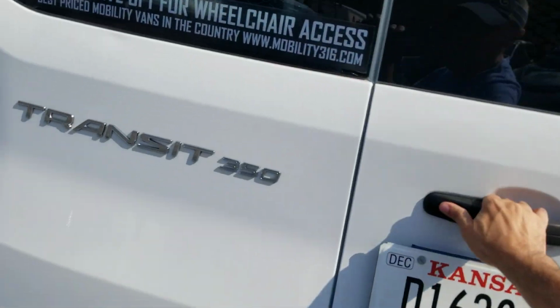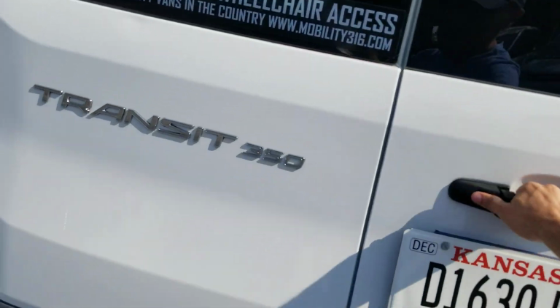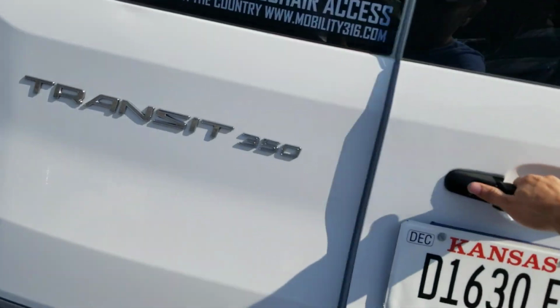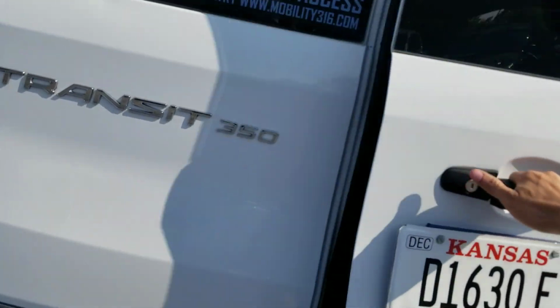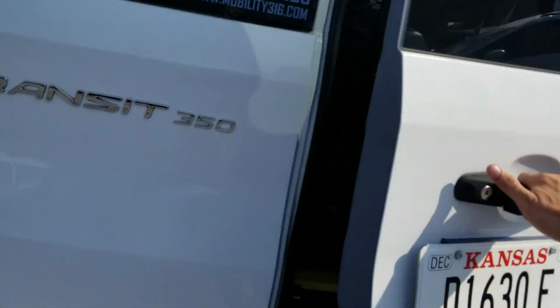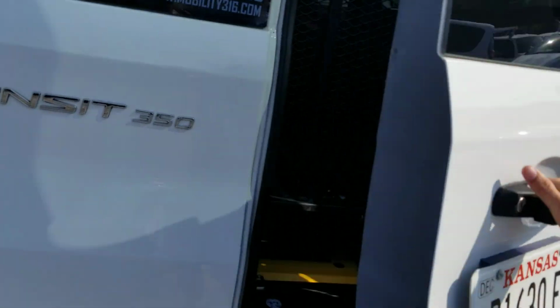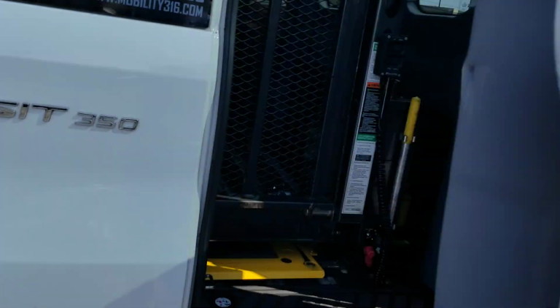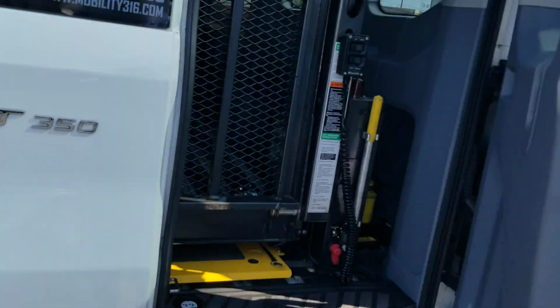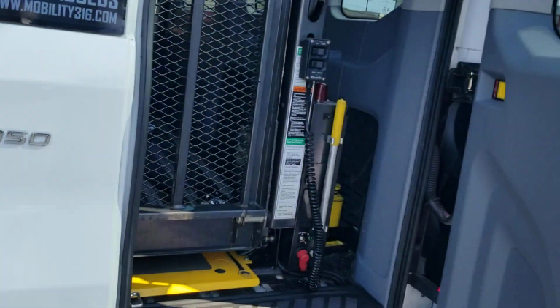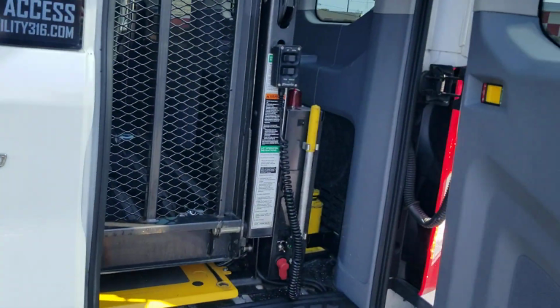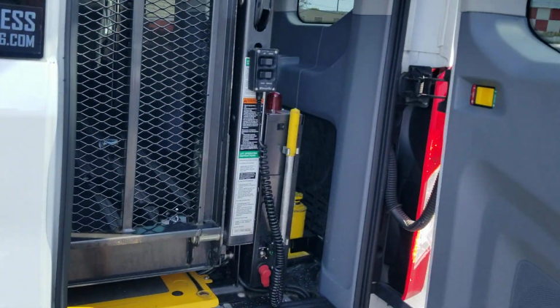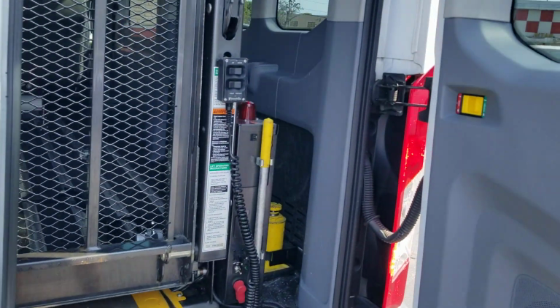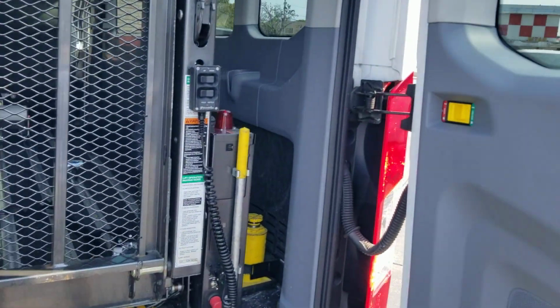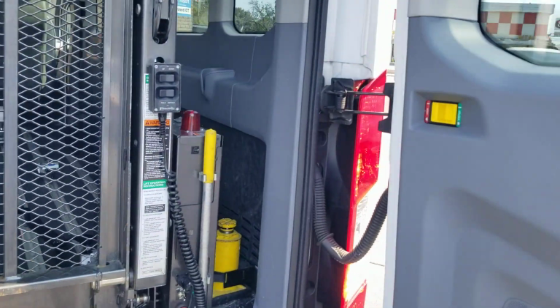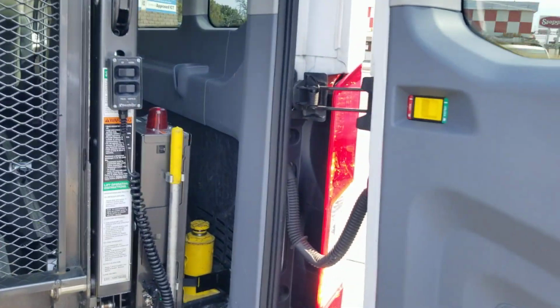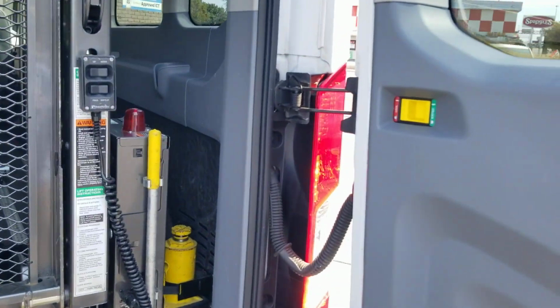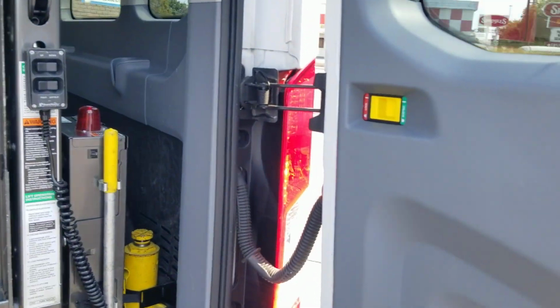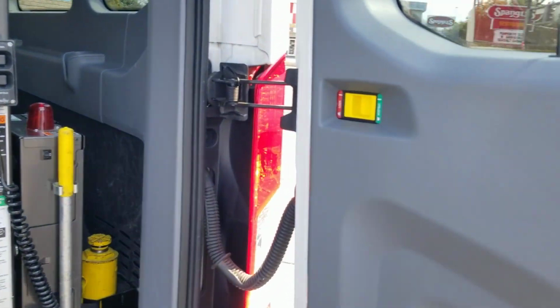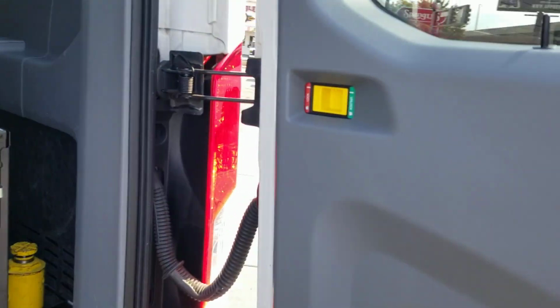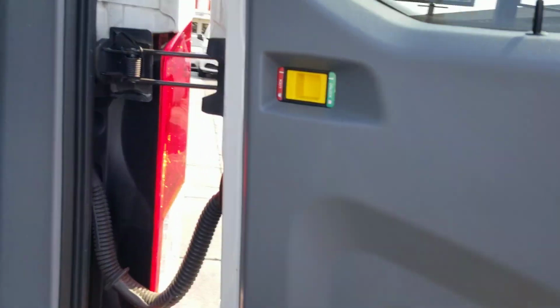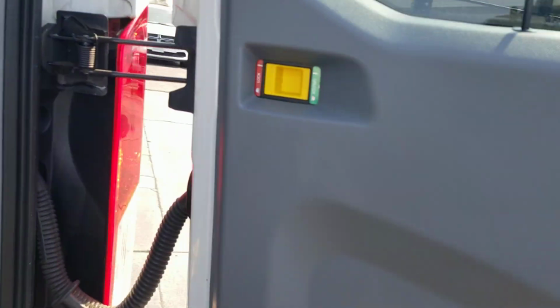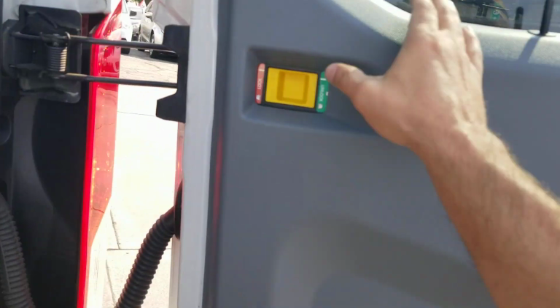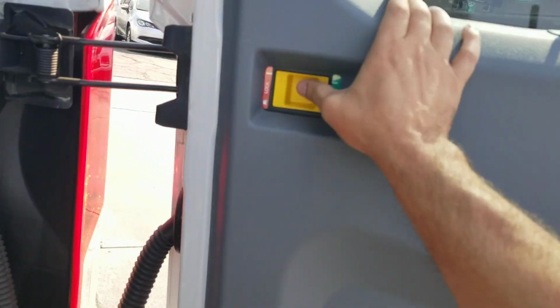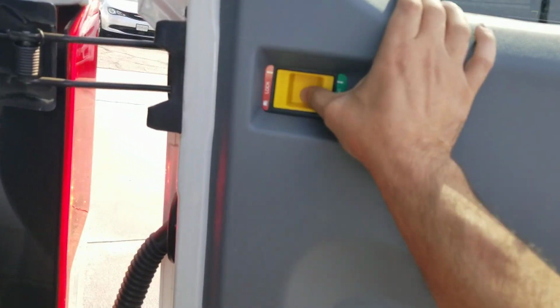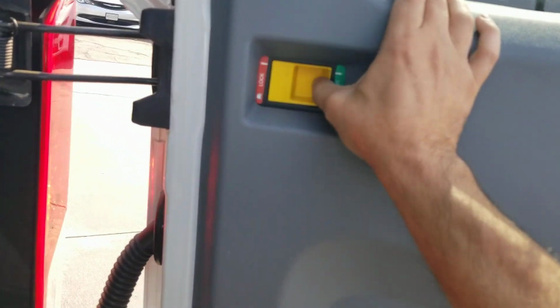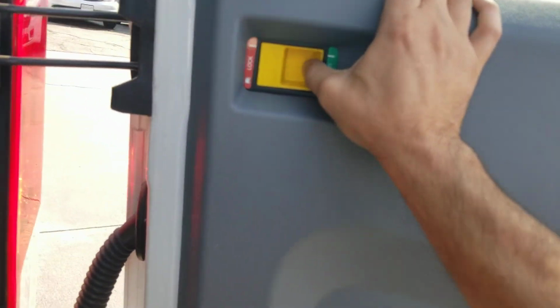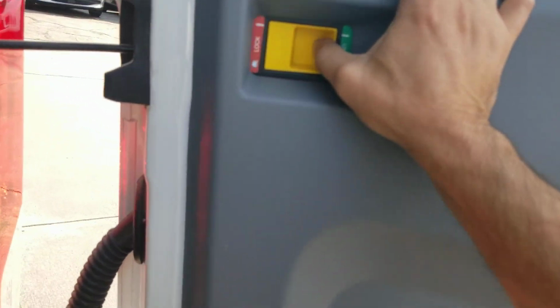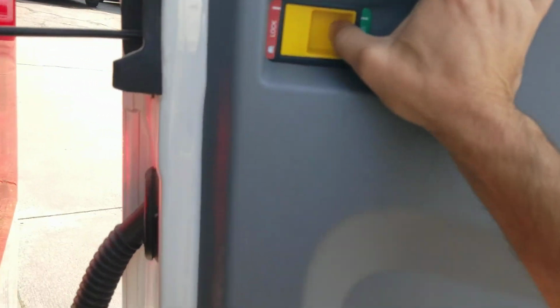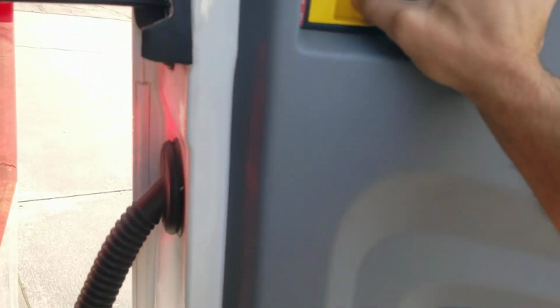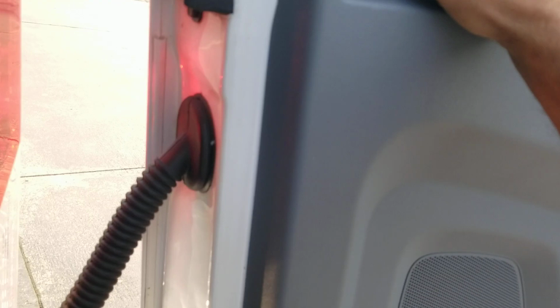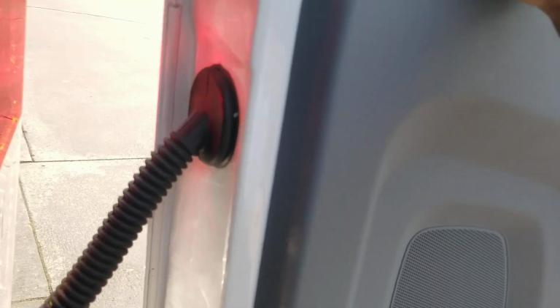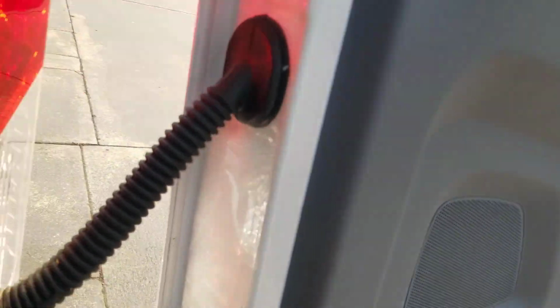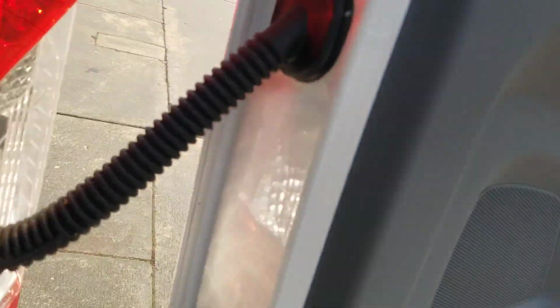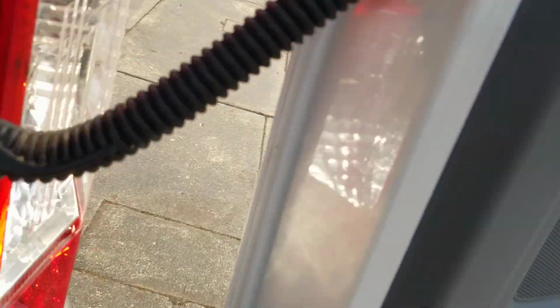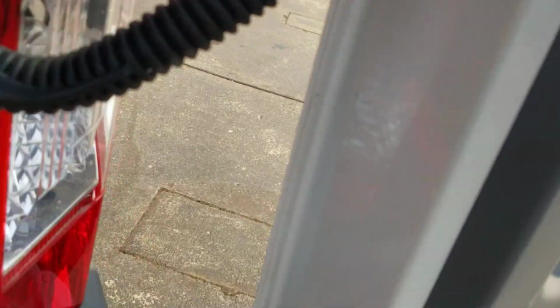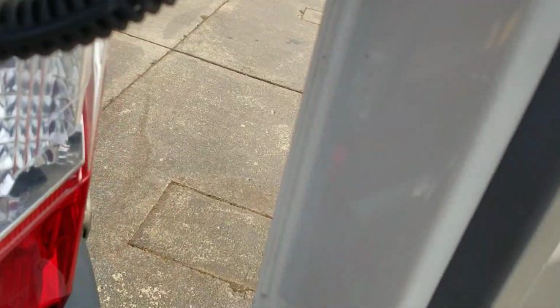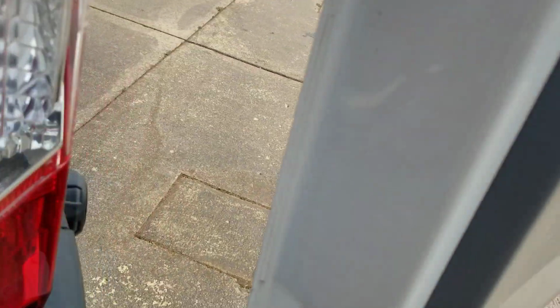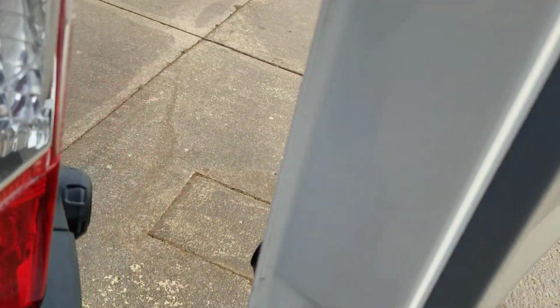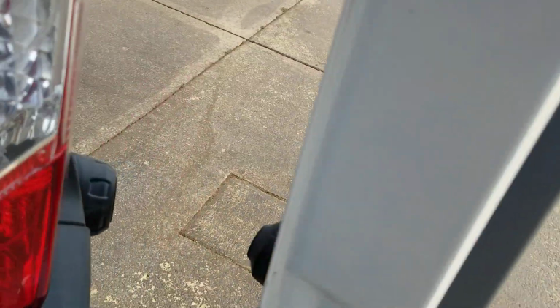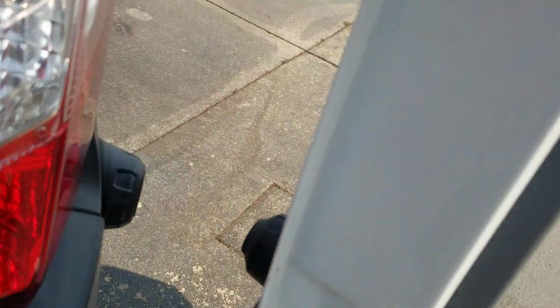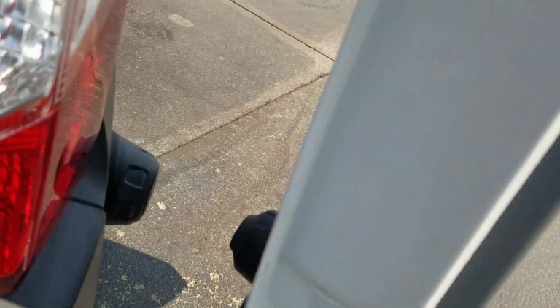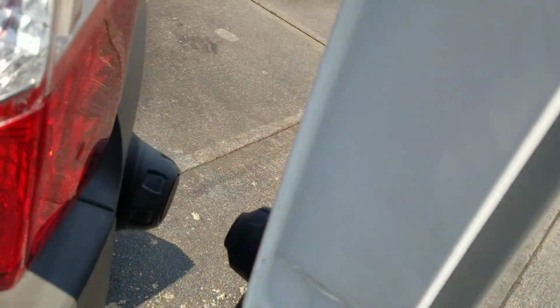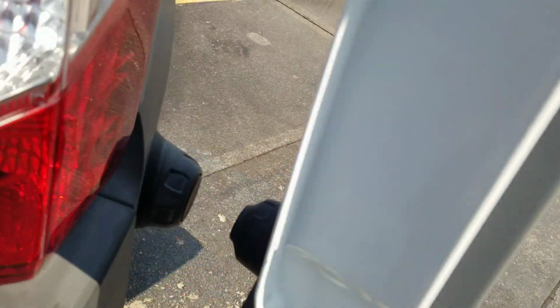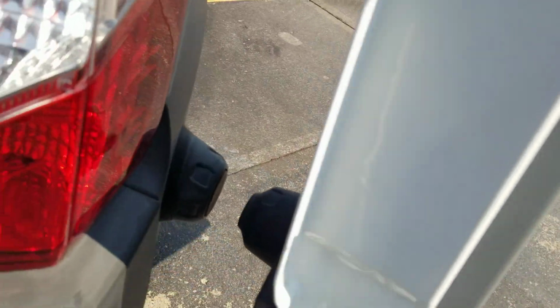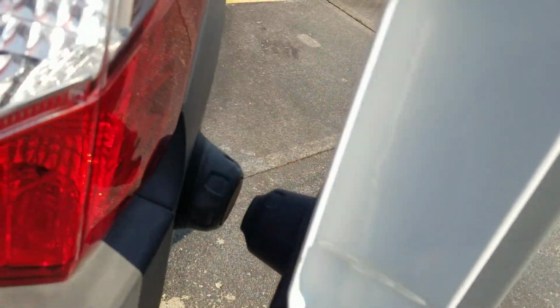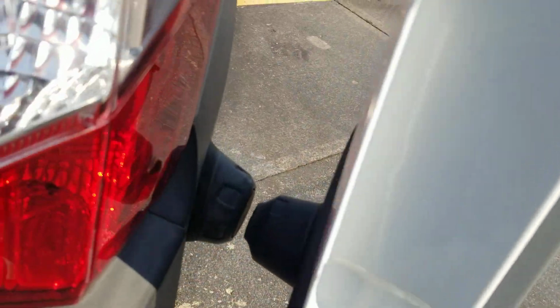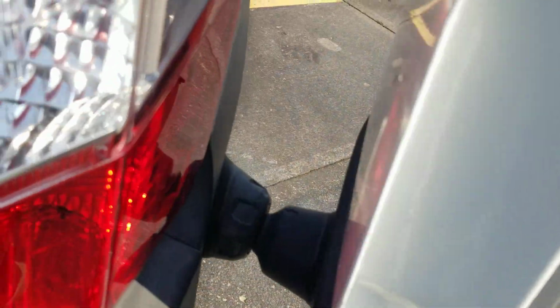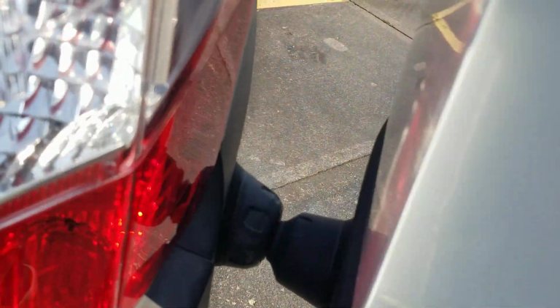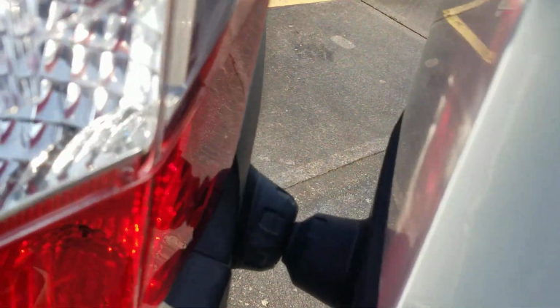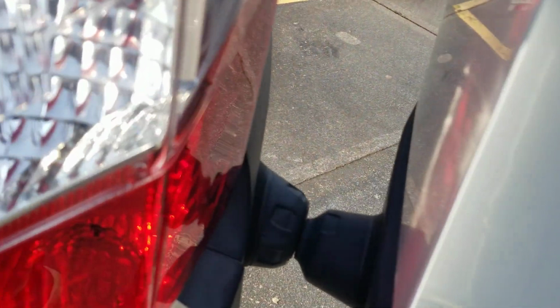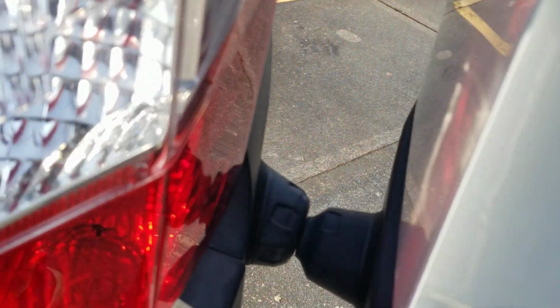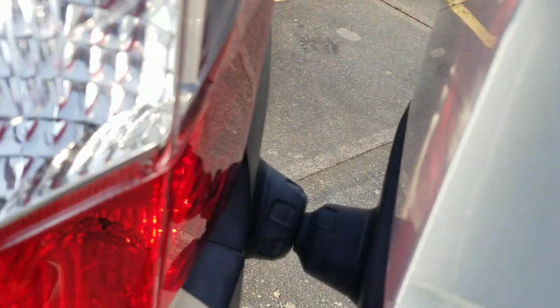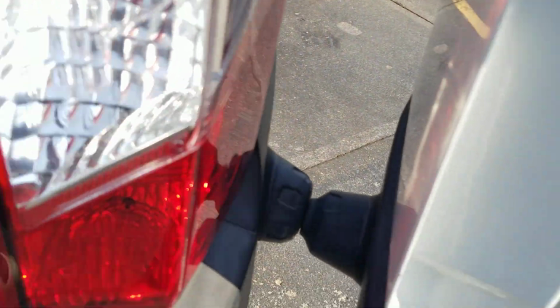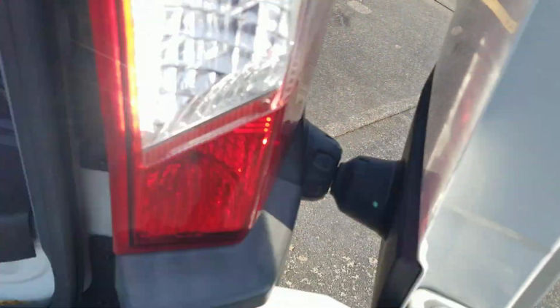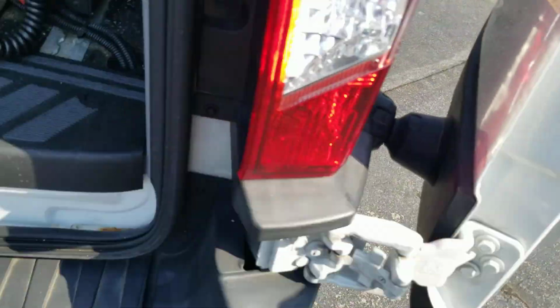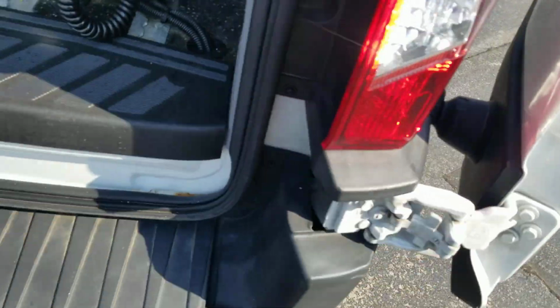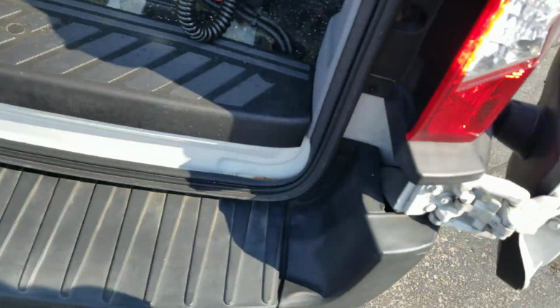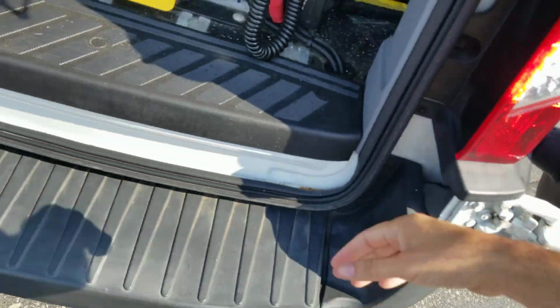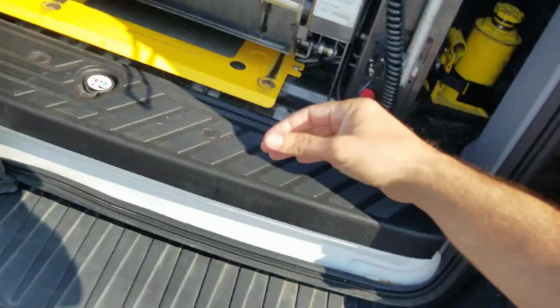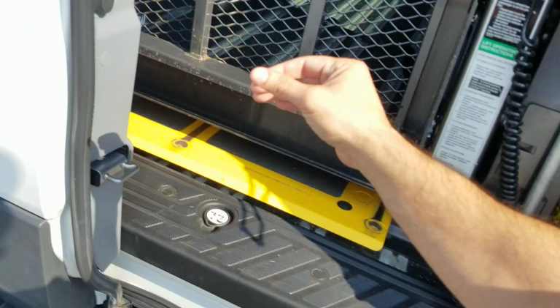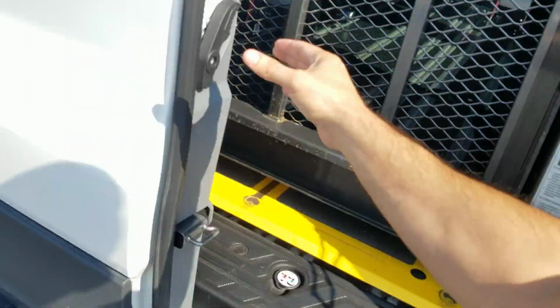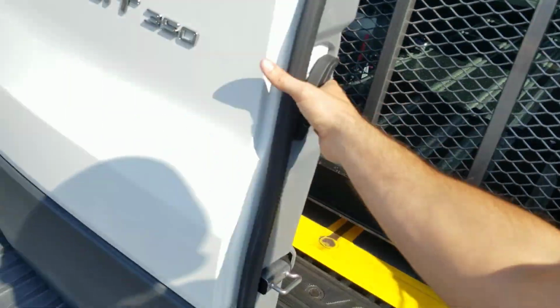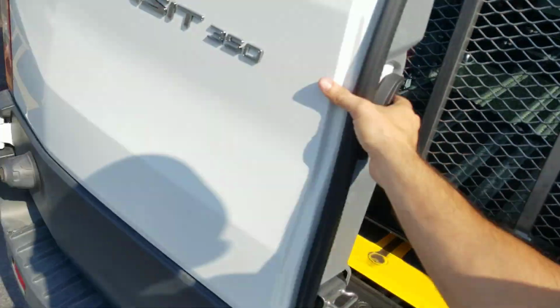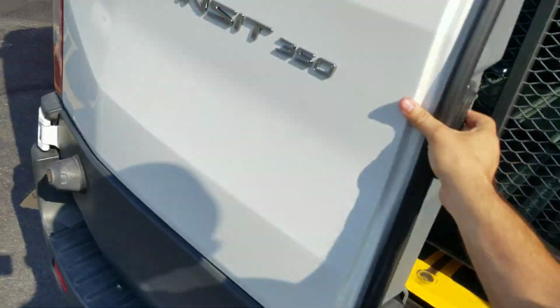This is a rear entry power Braun lift. I can swing these doors open — they have magnets down here that help keep them from blowing in the wind.